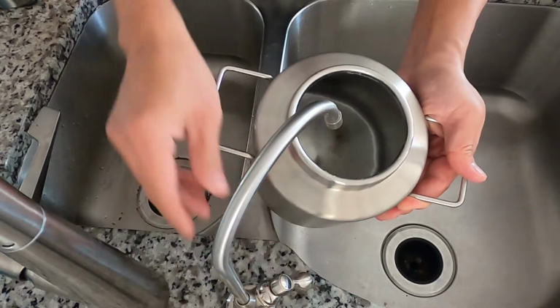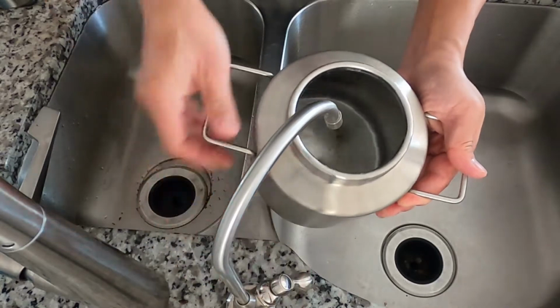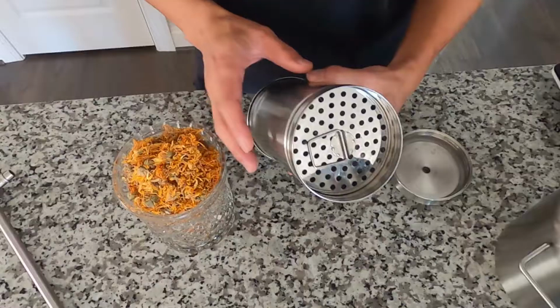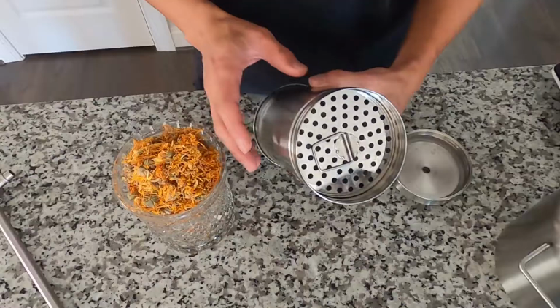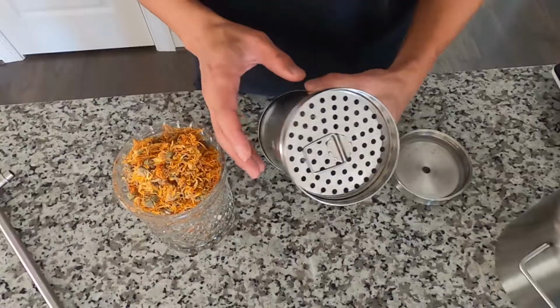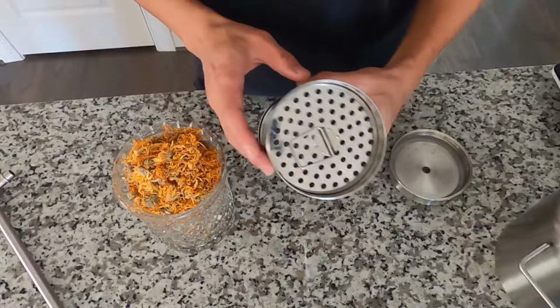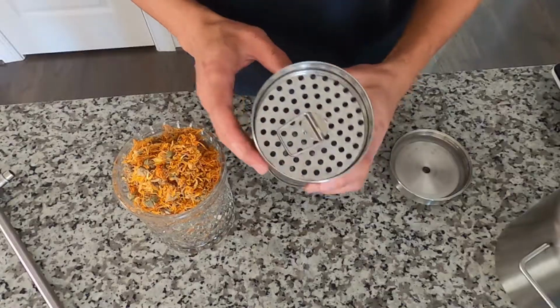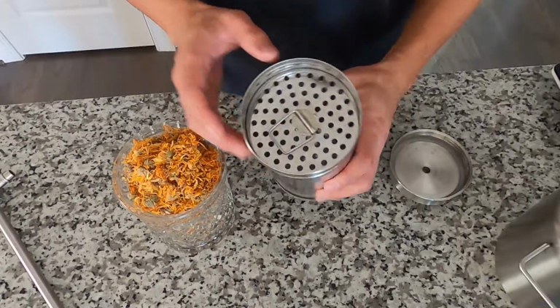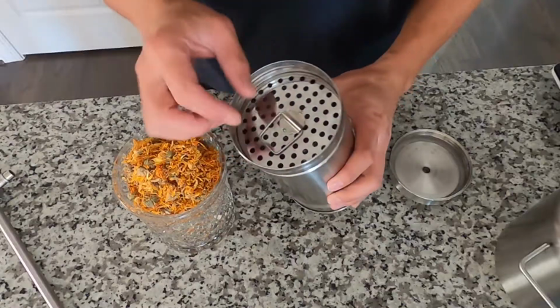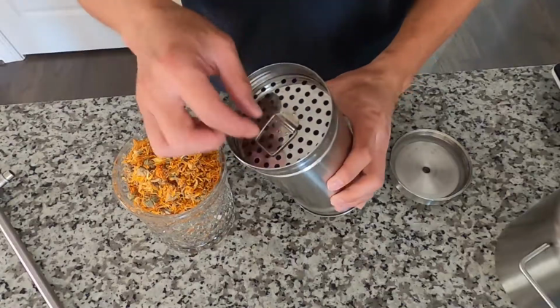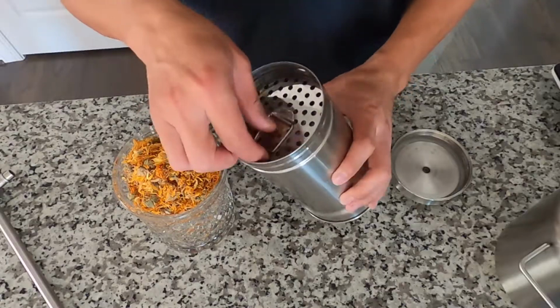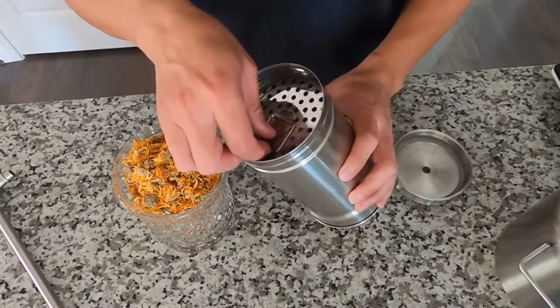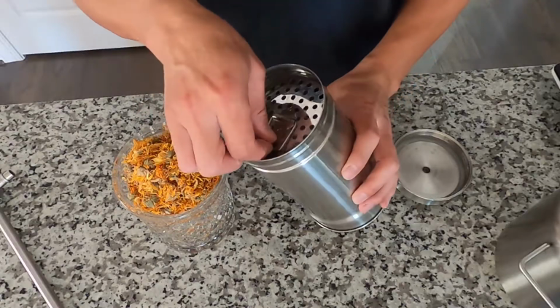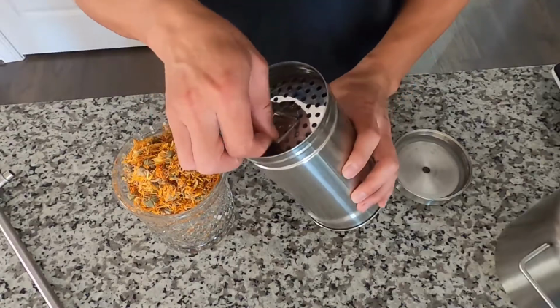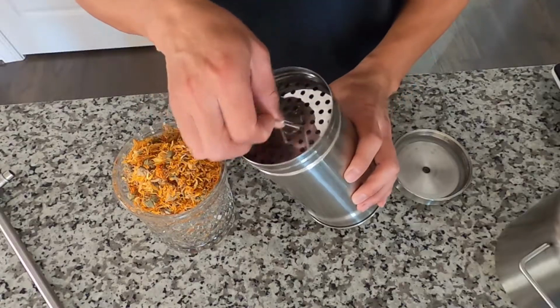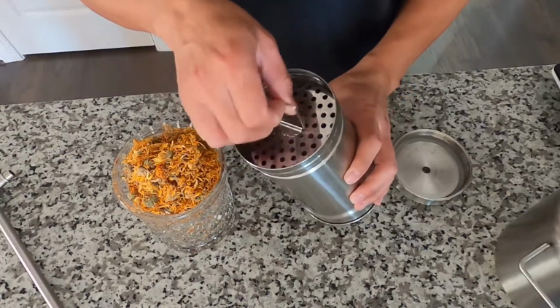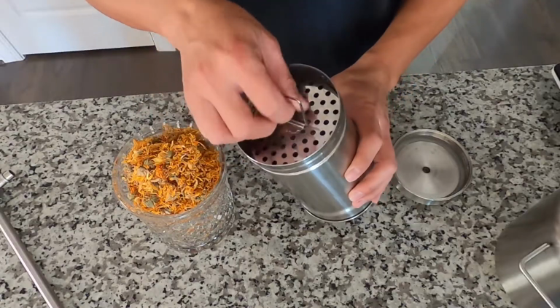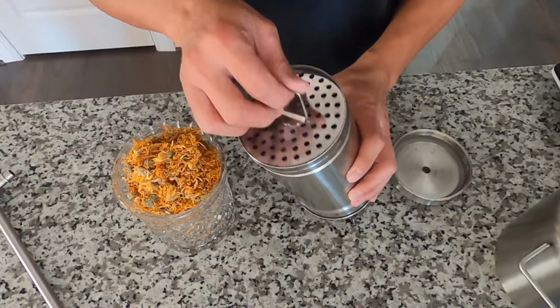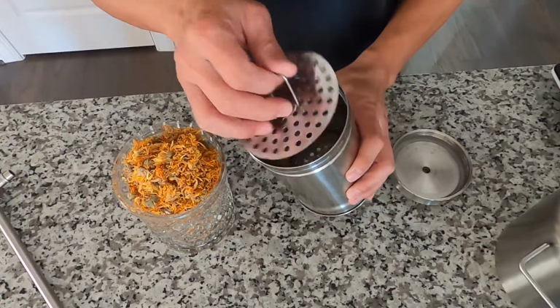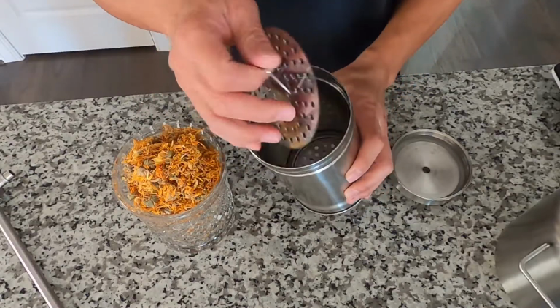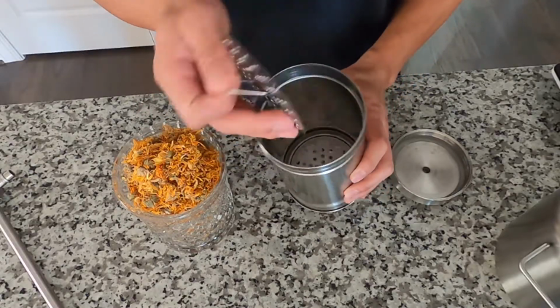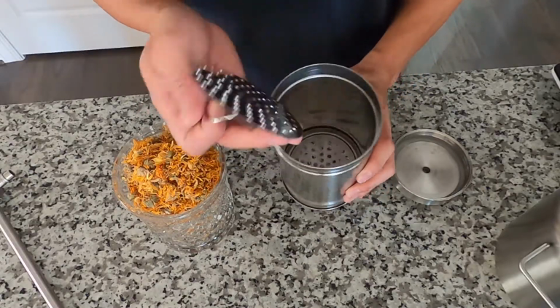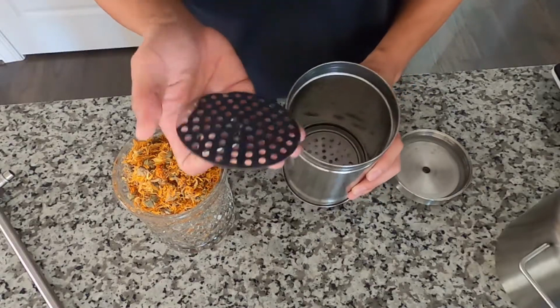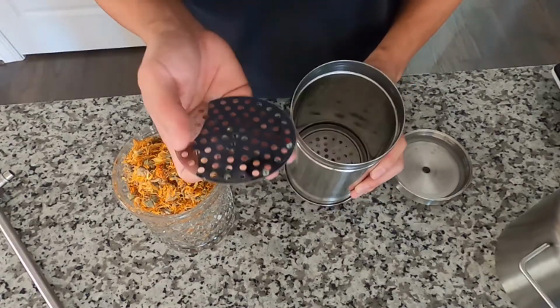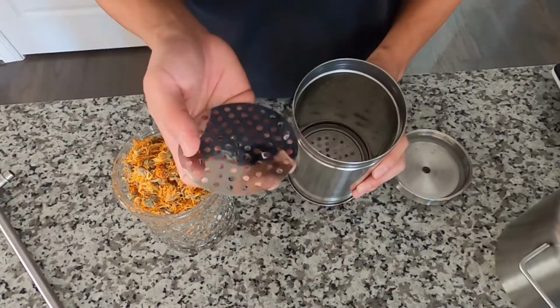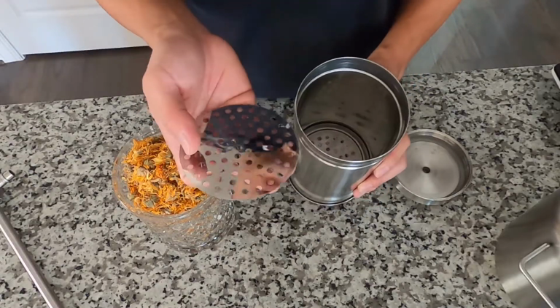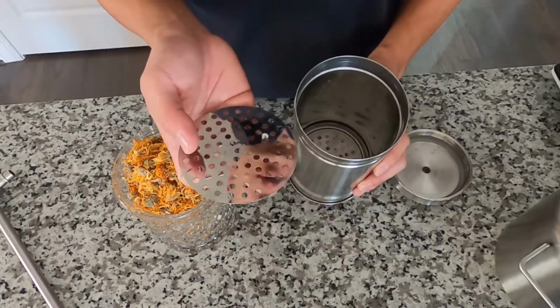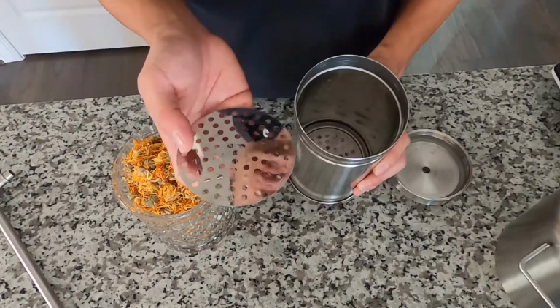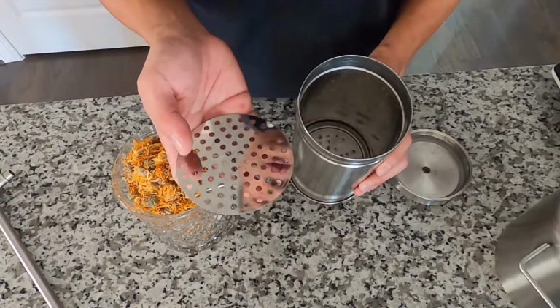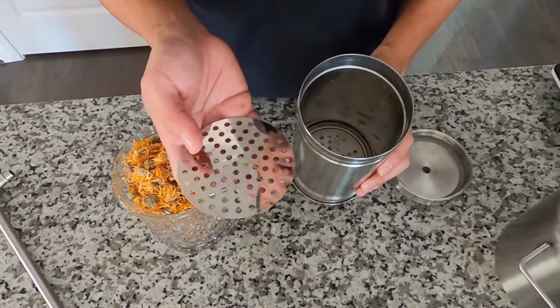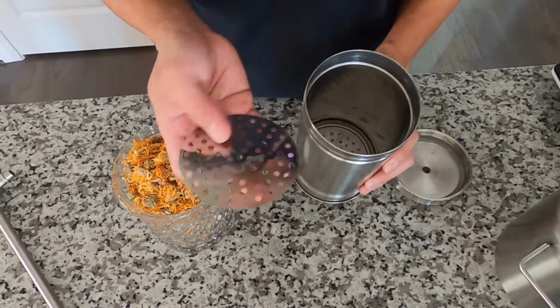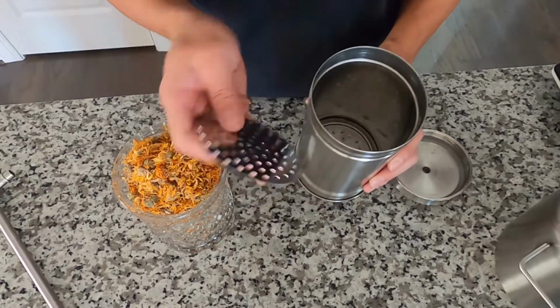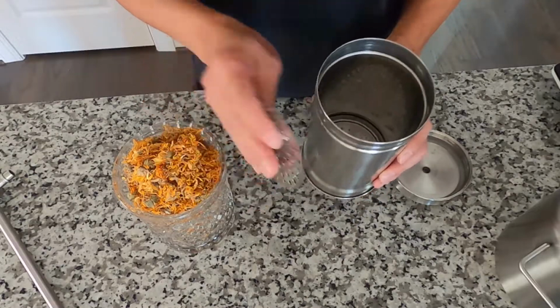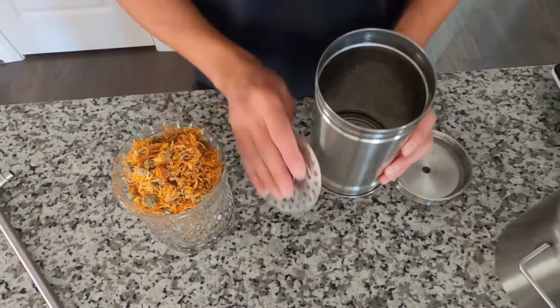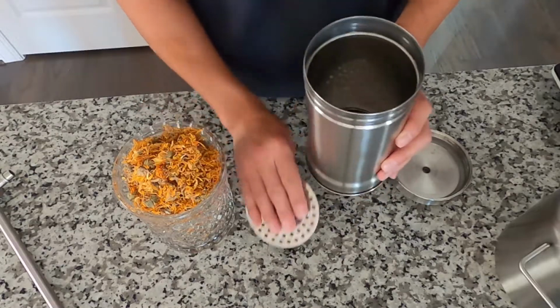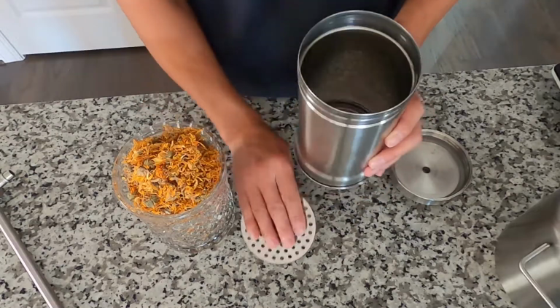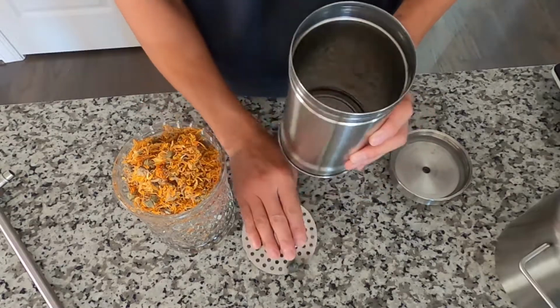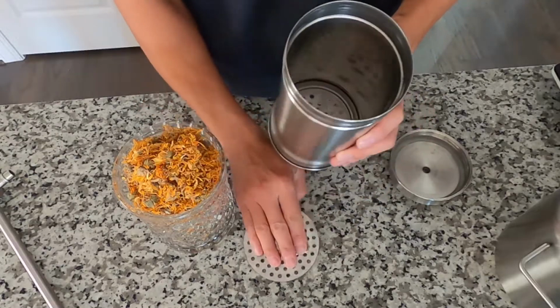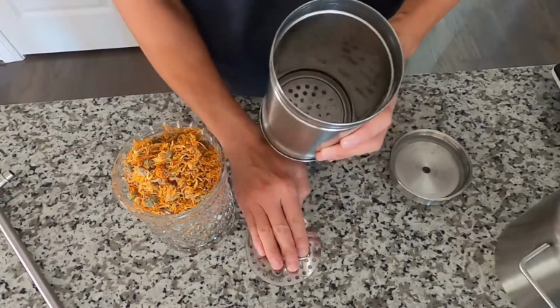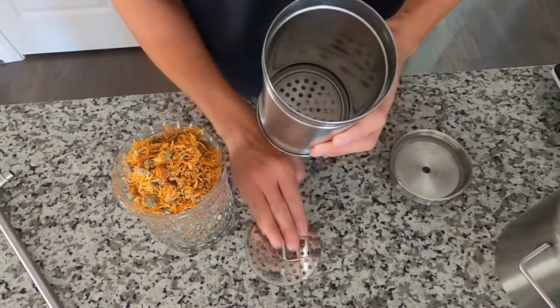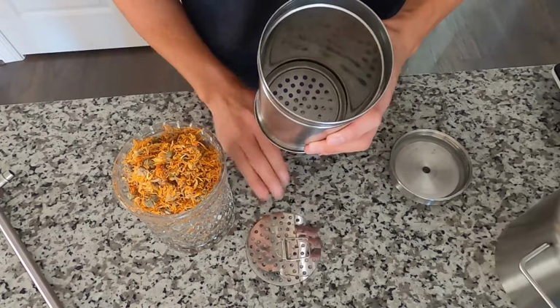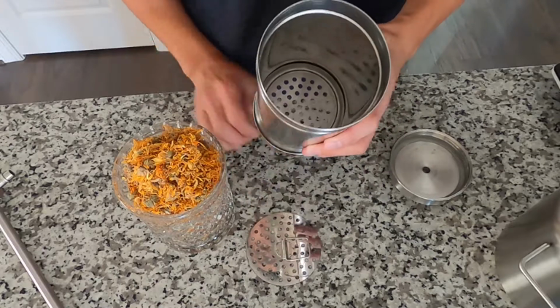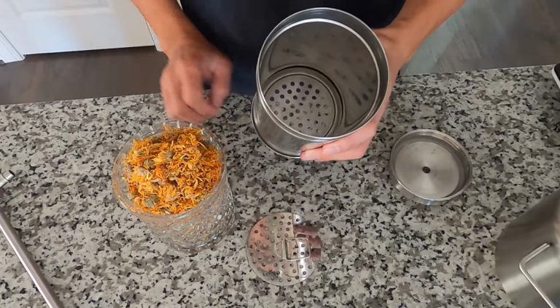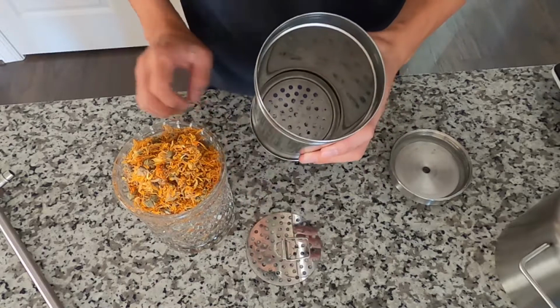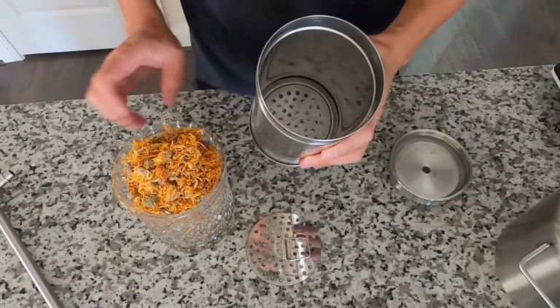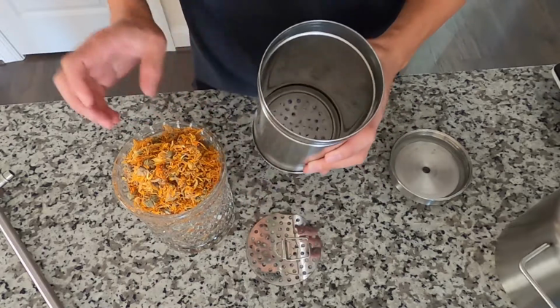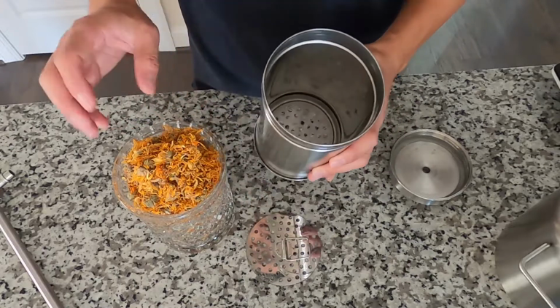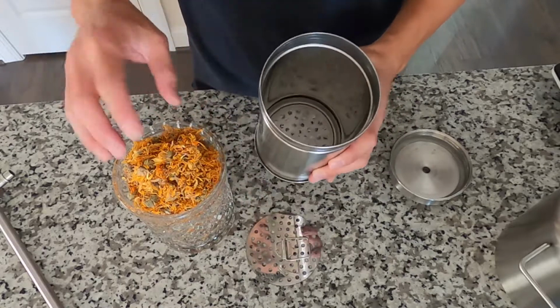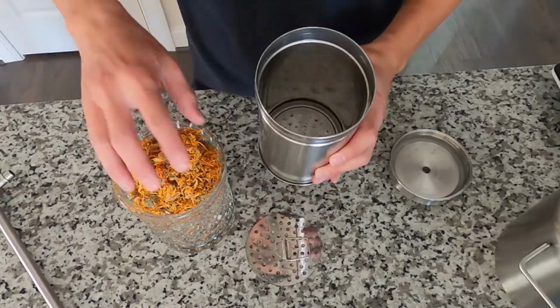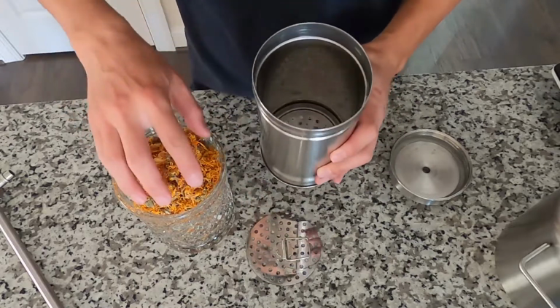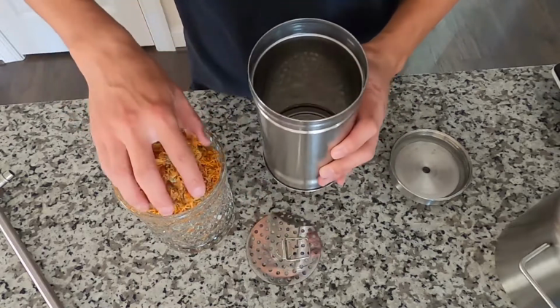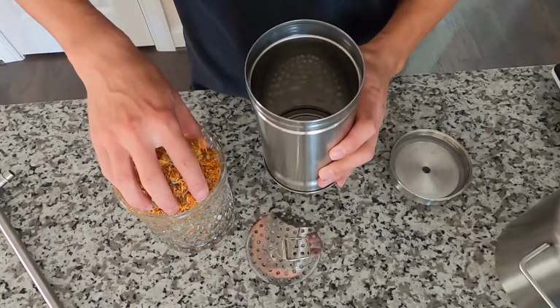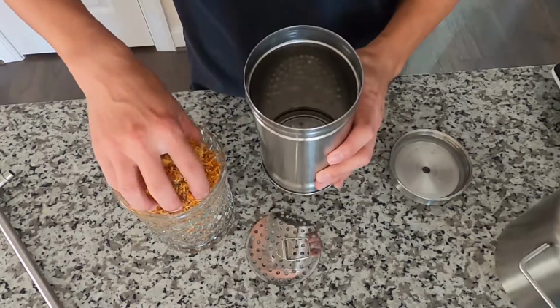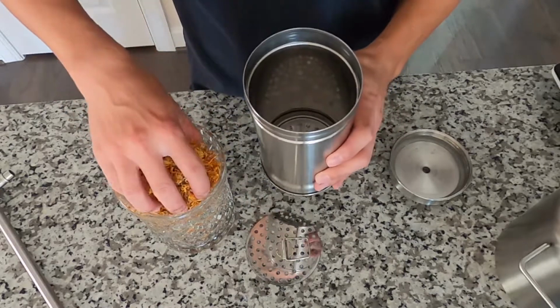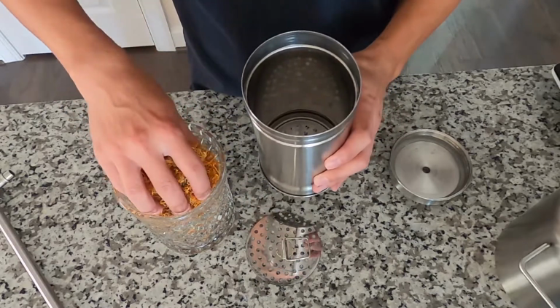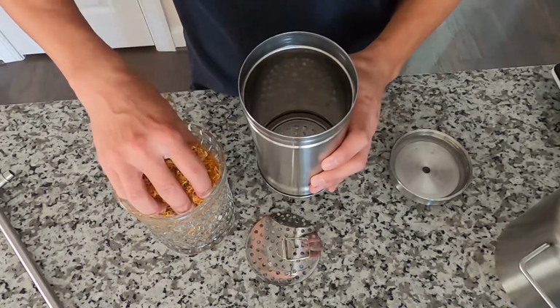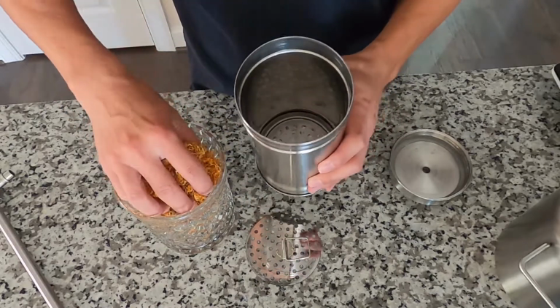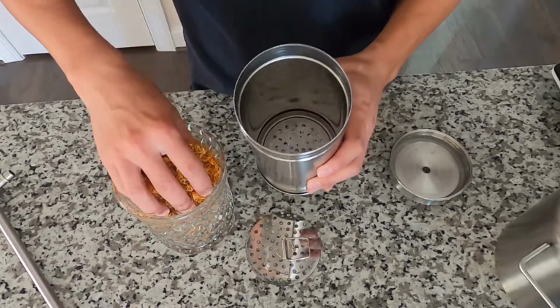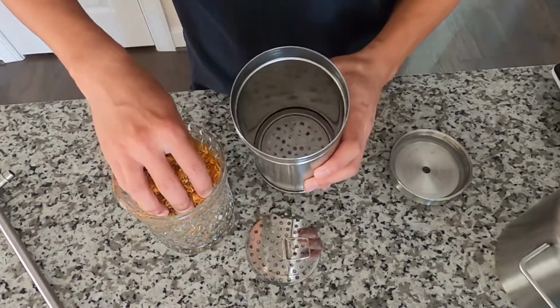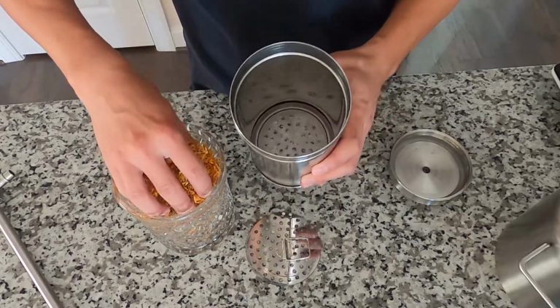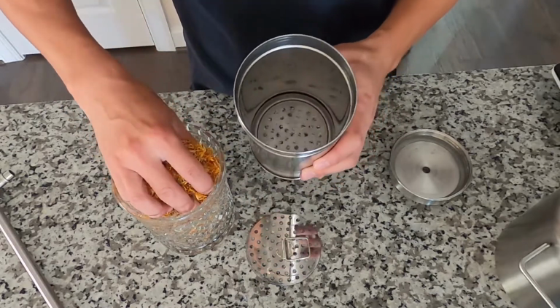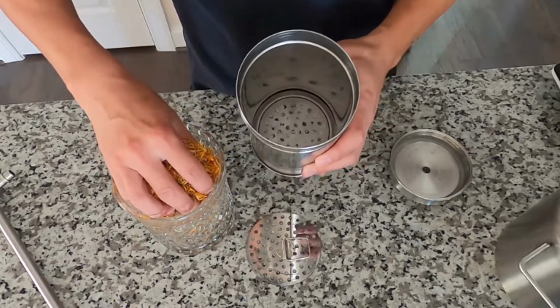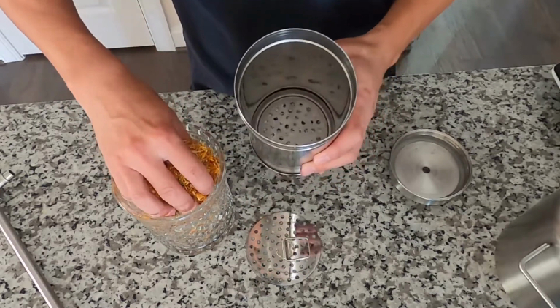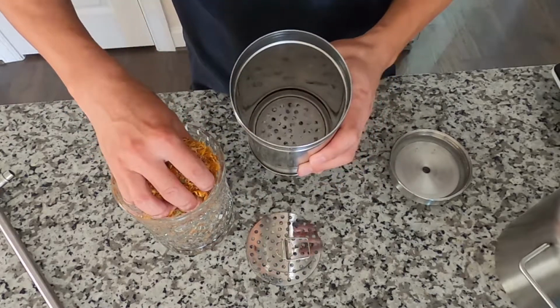Add the flower into the column — take off the sieve plate and pour the flower into the column.